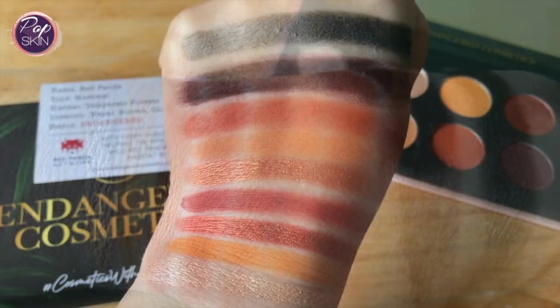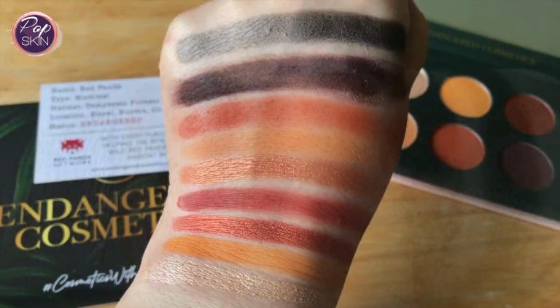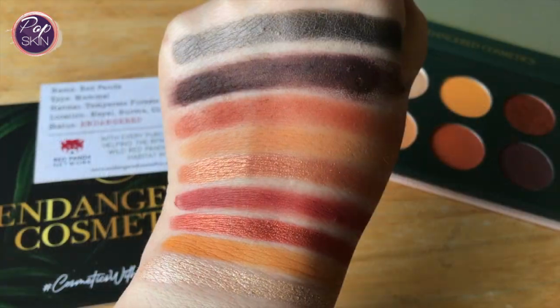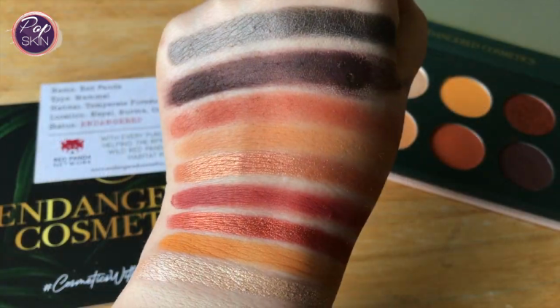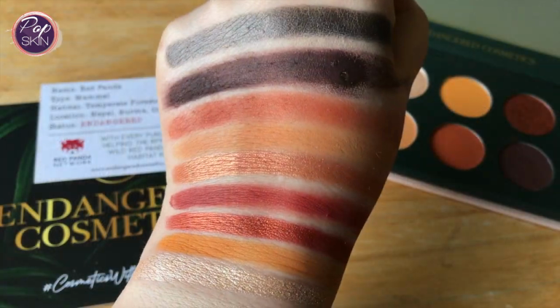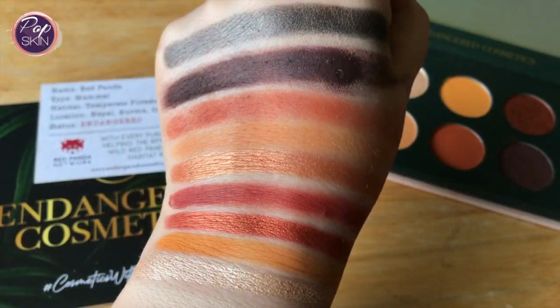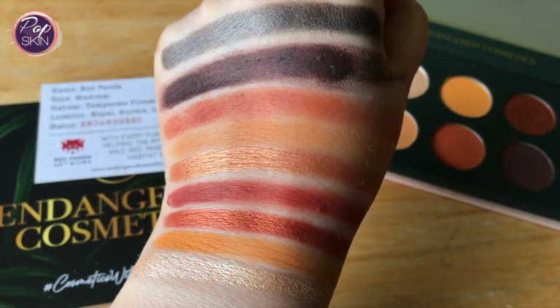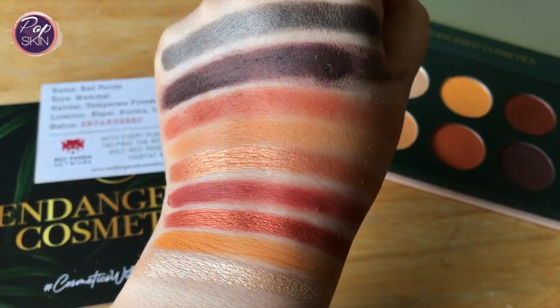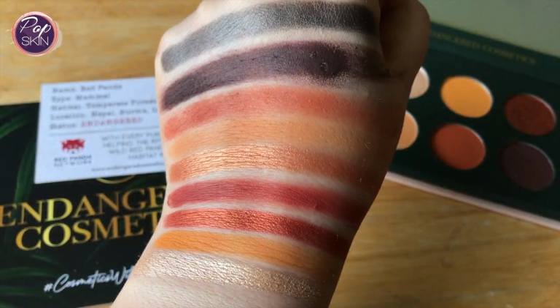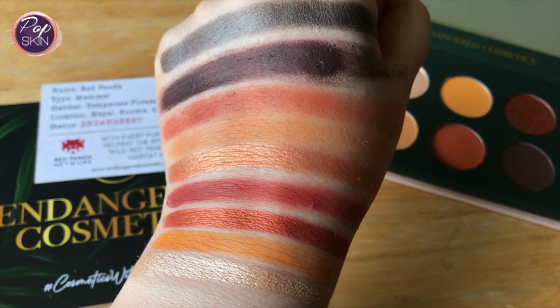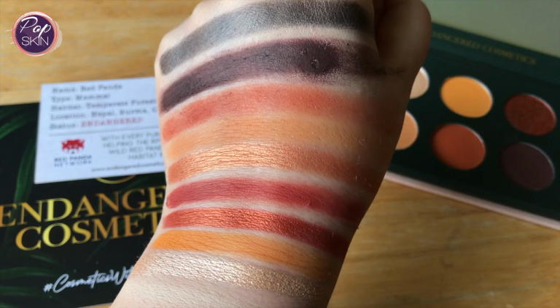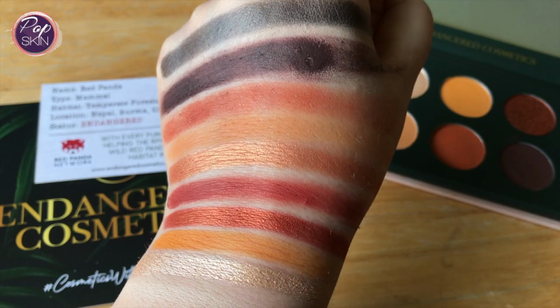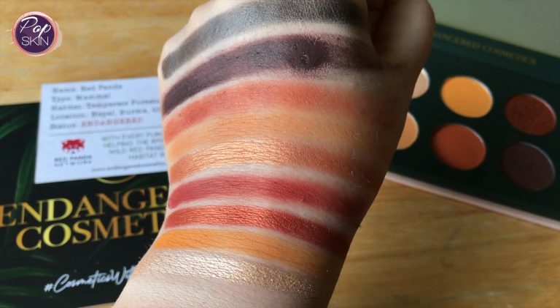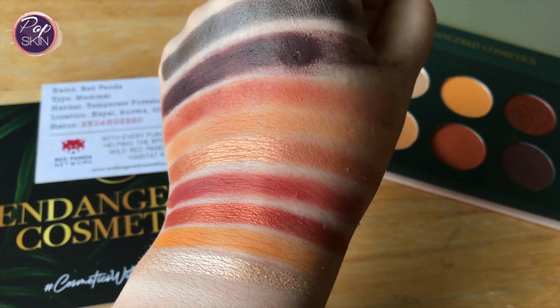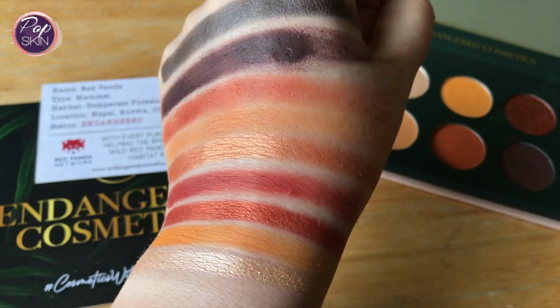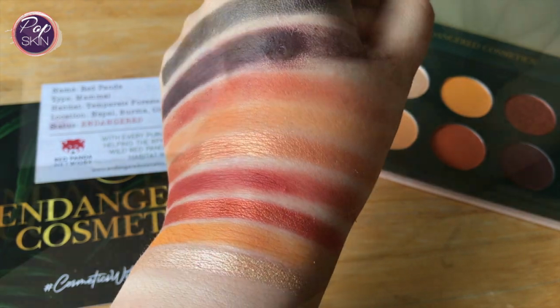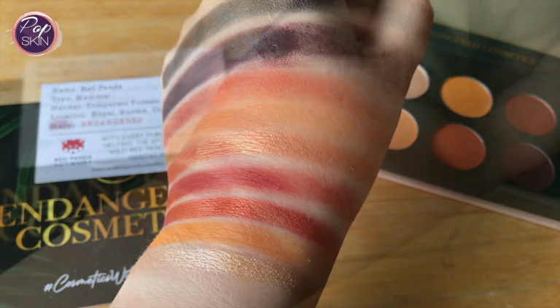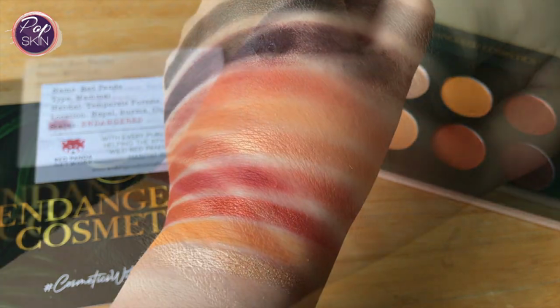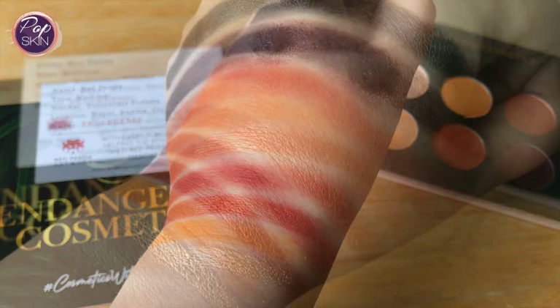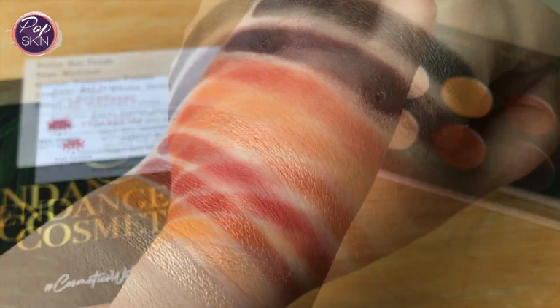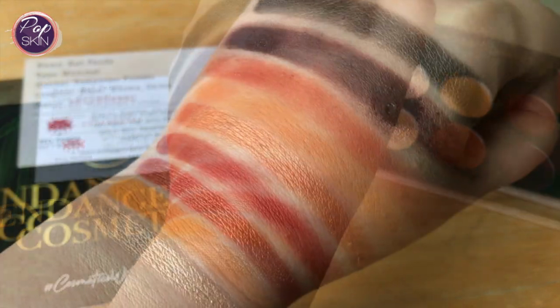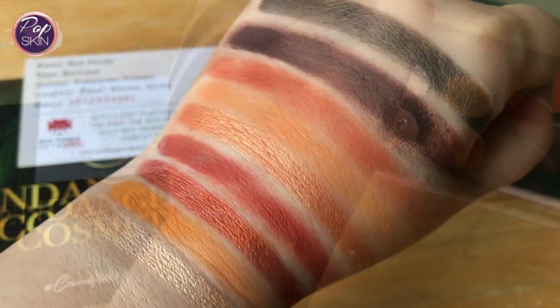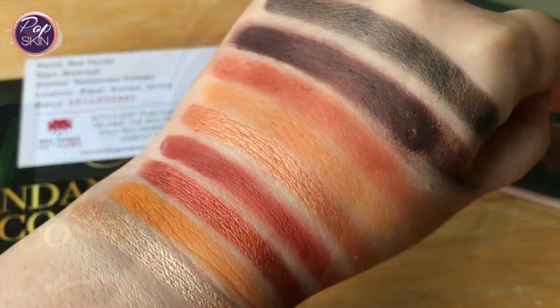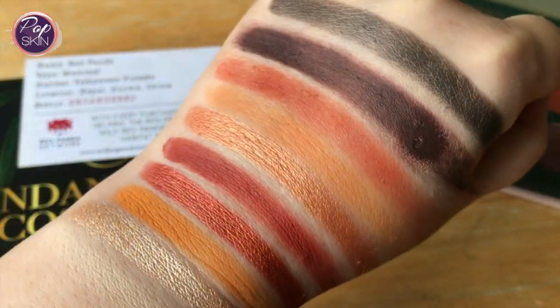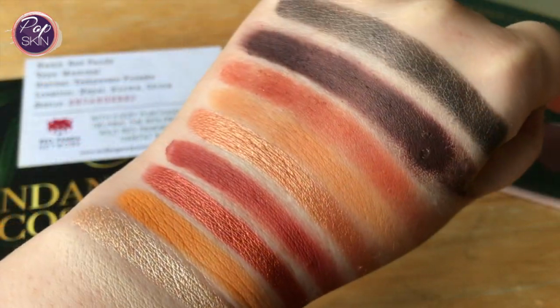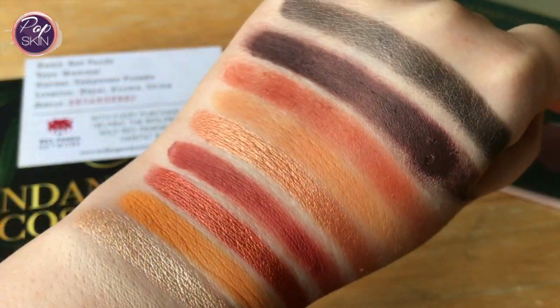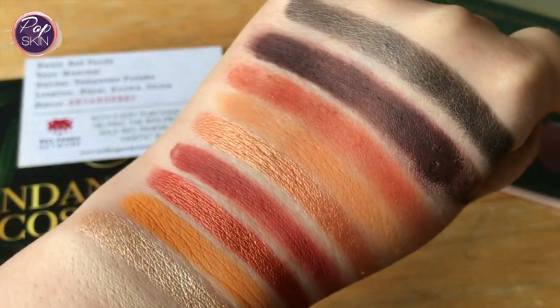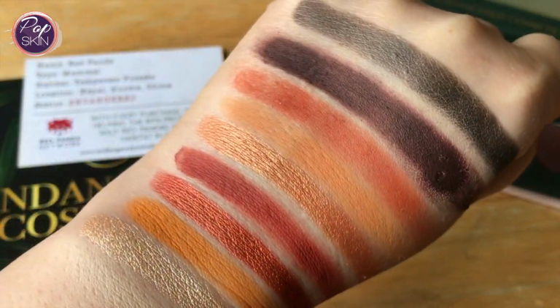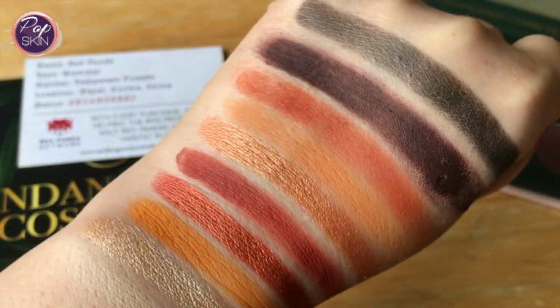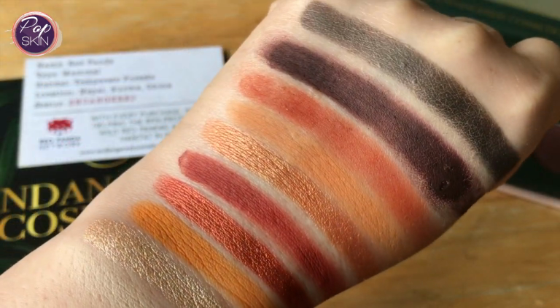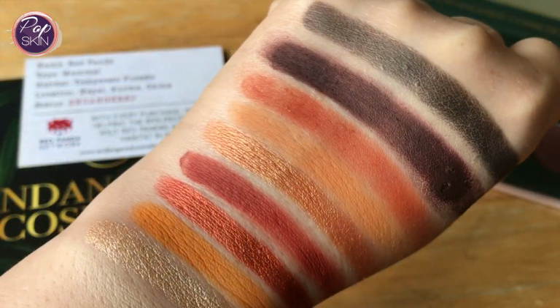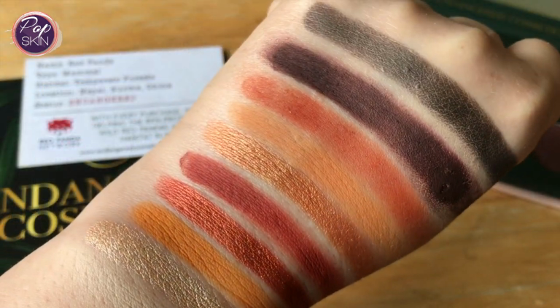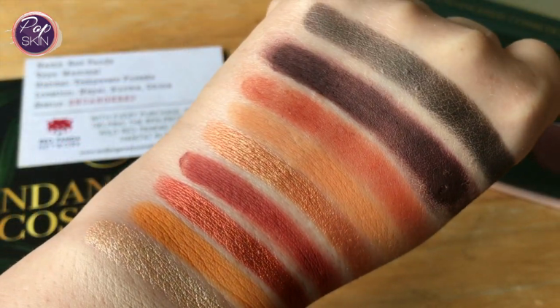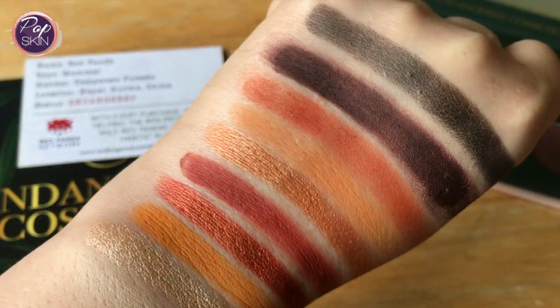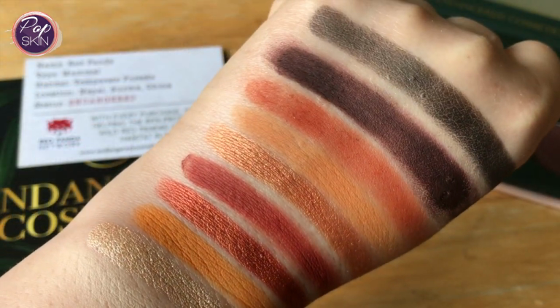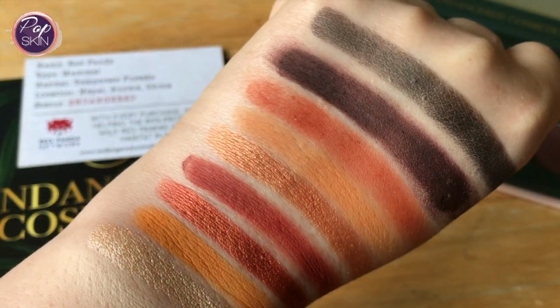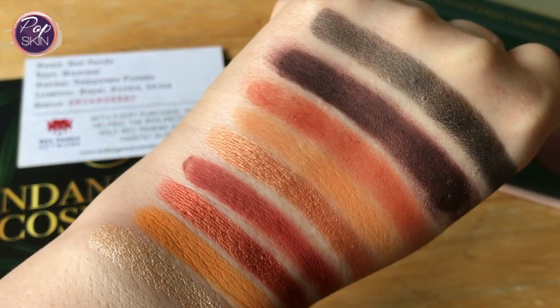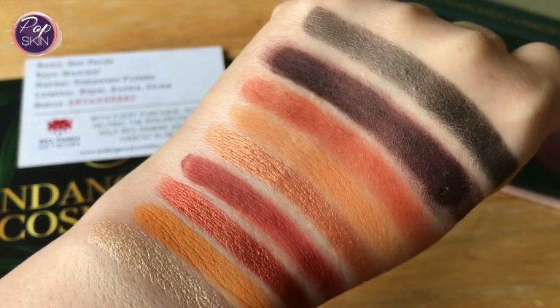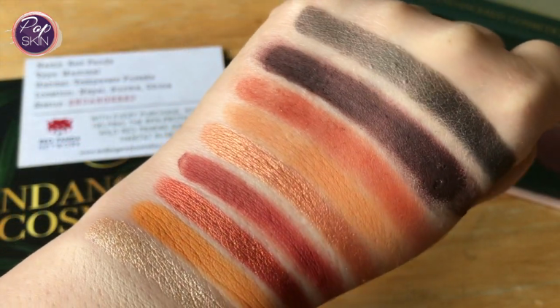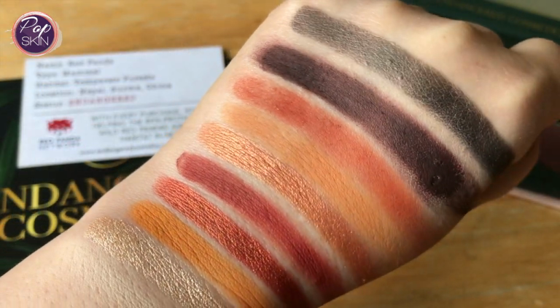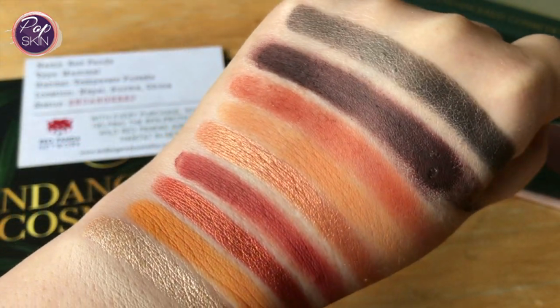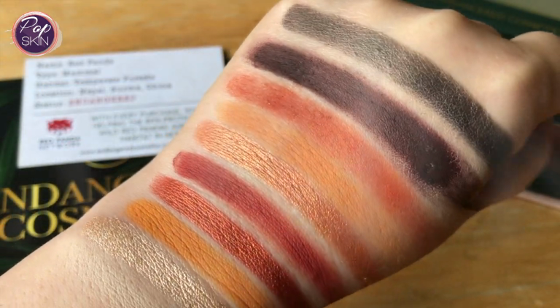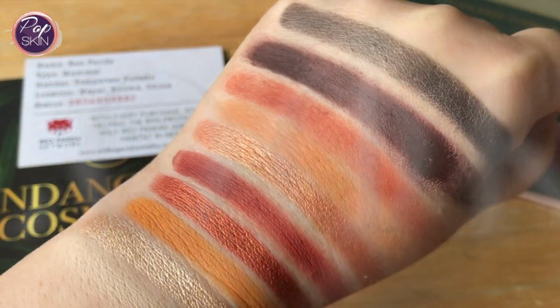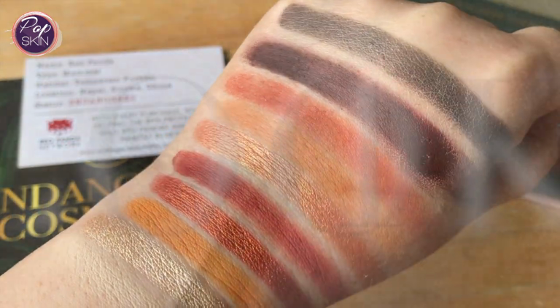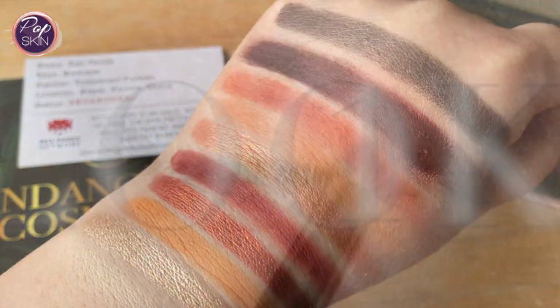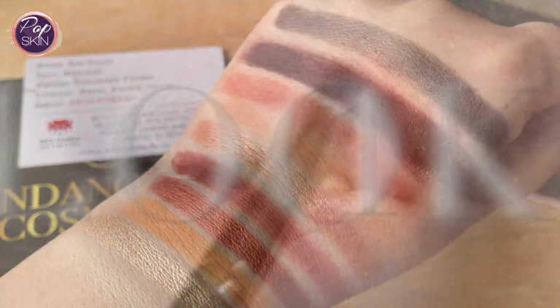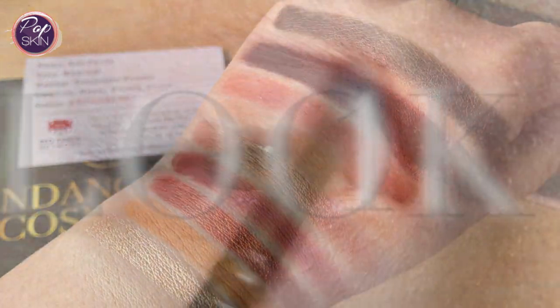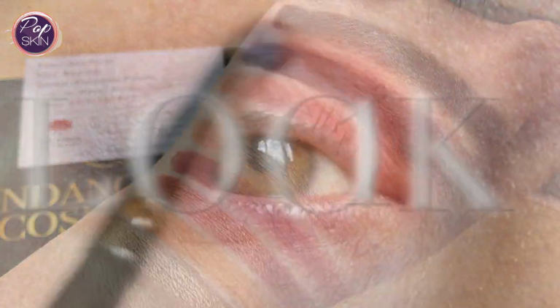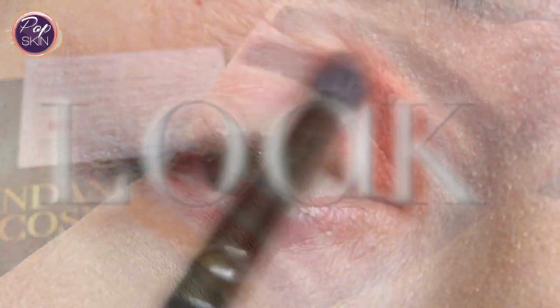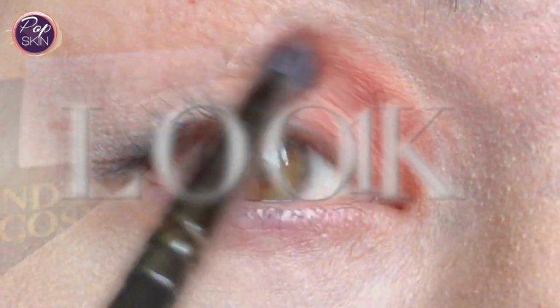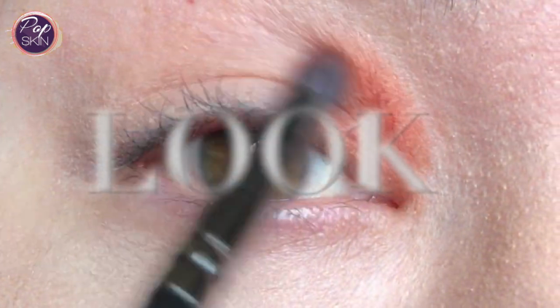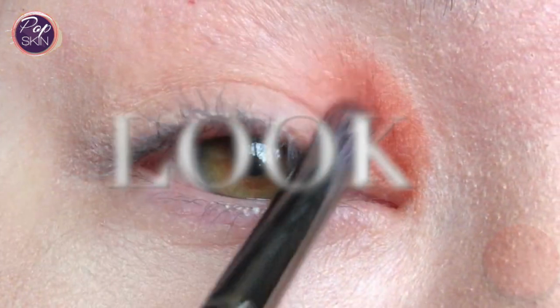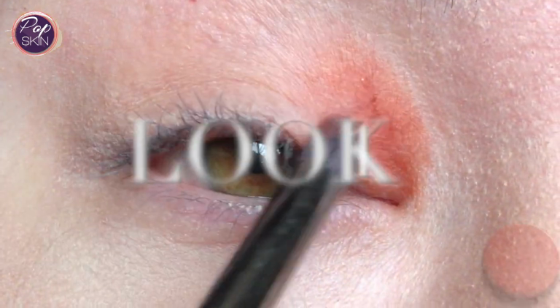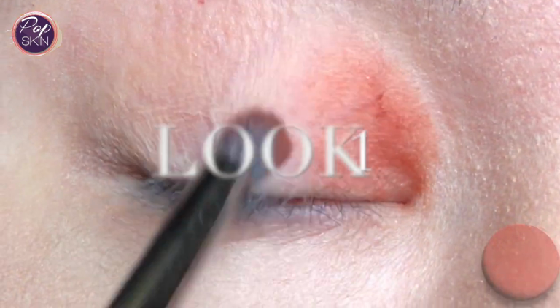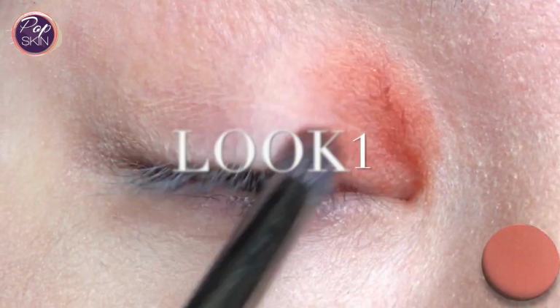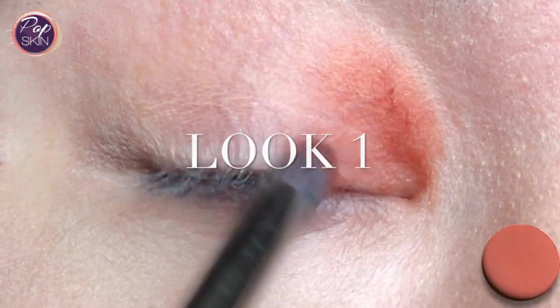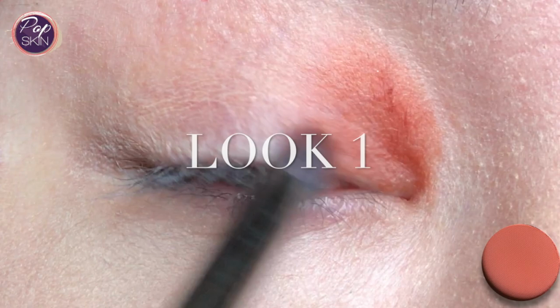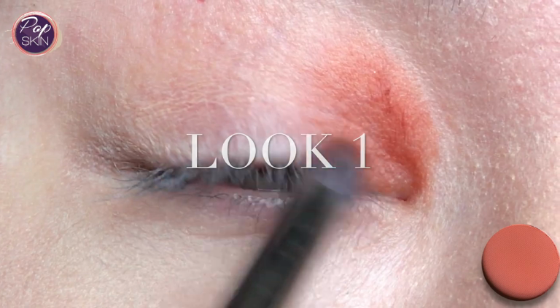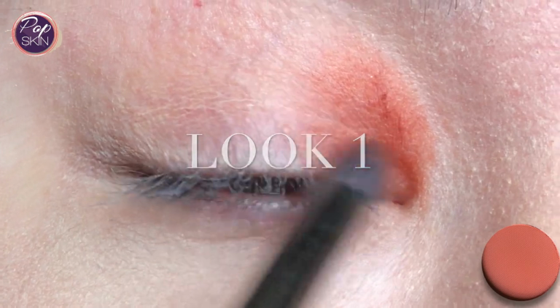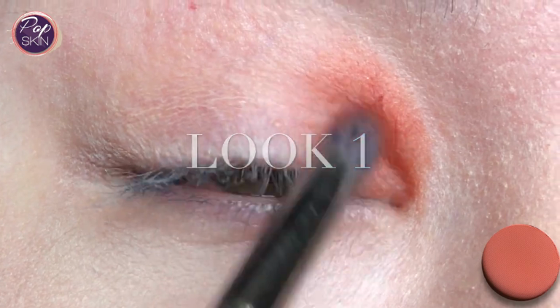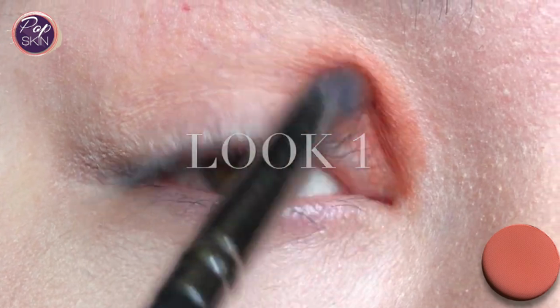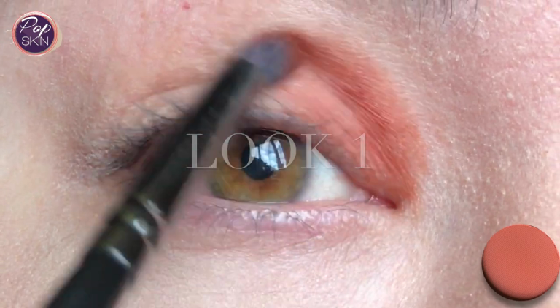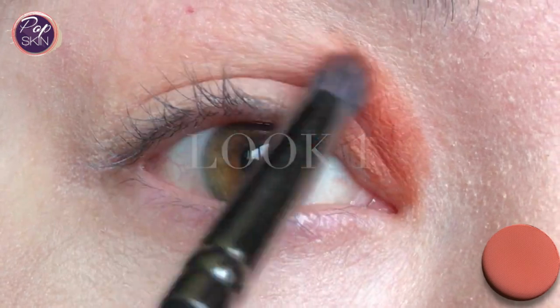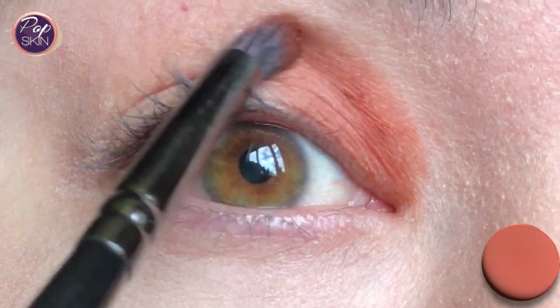Those are the swatches — some nice warm shades with a few neutrals. Here are a few looks I created, starting with the first look.